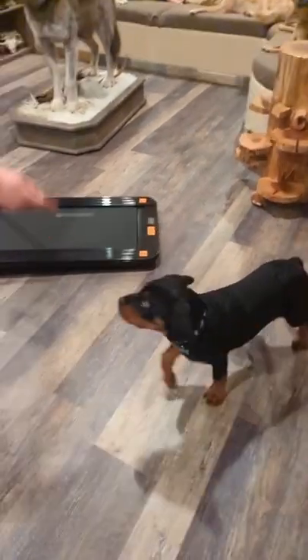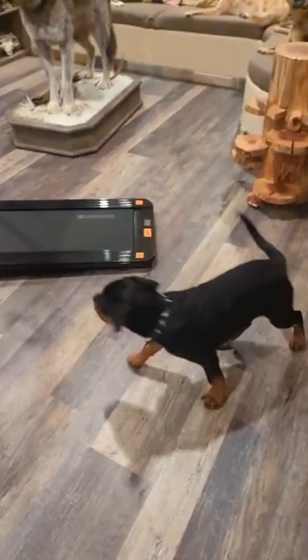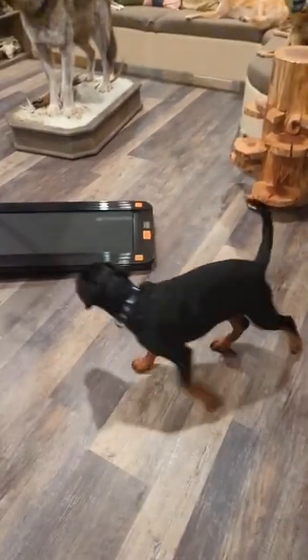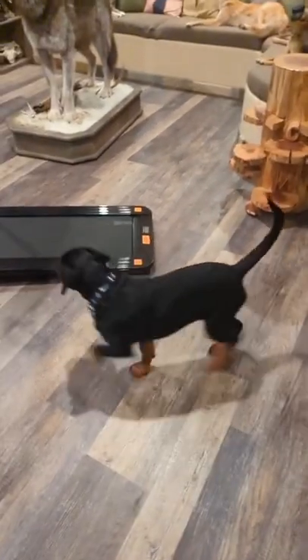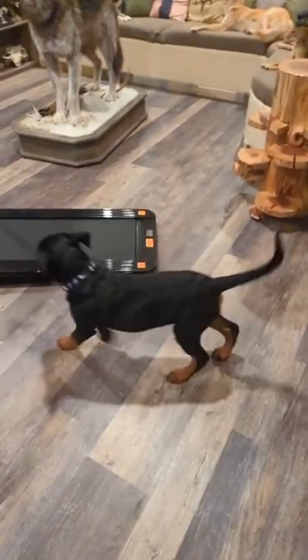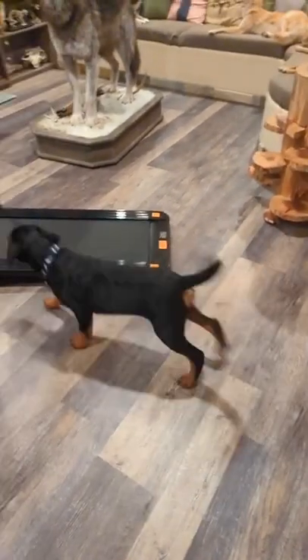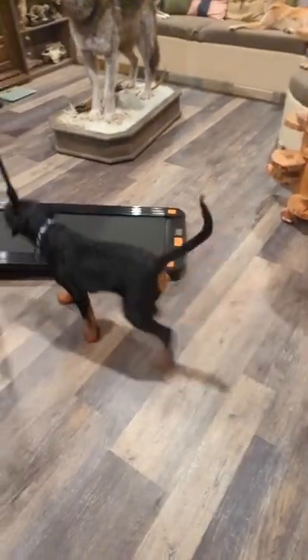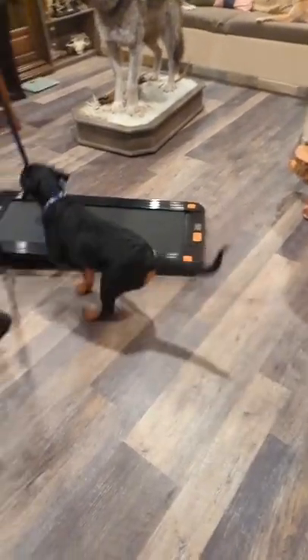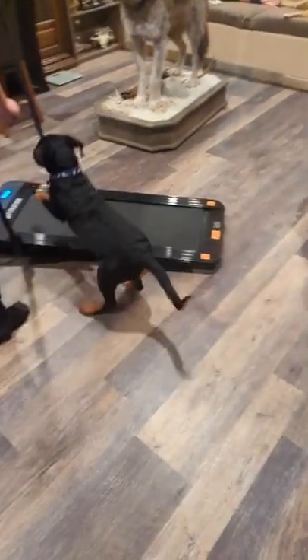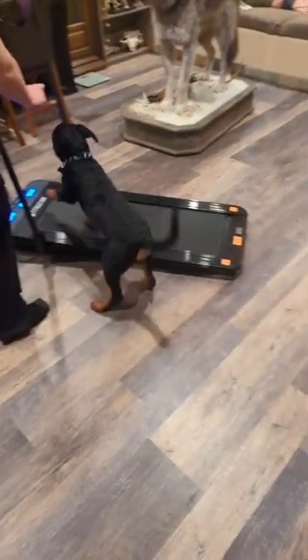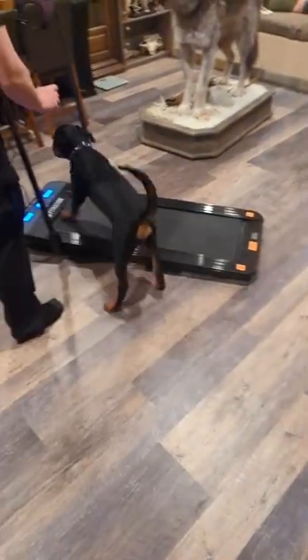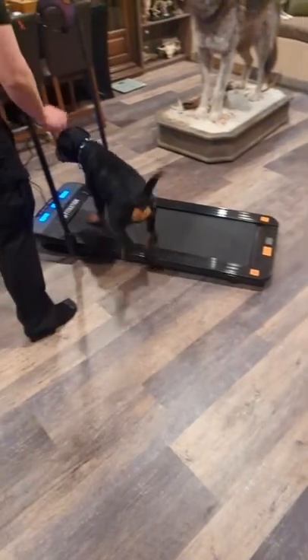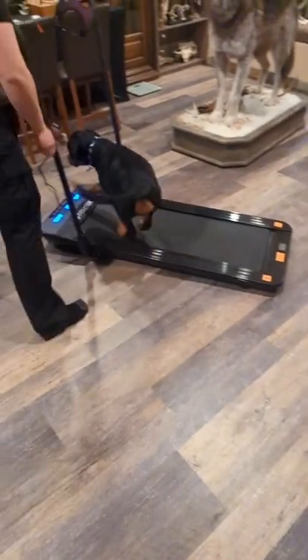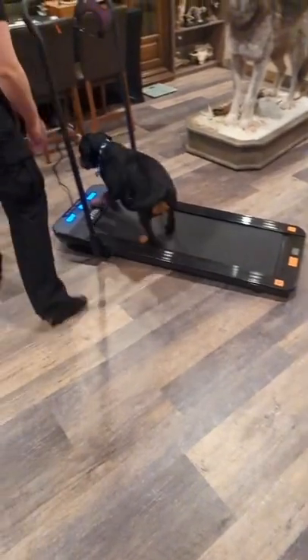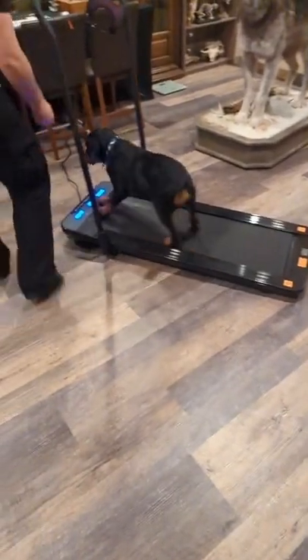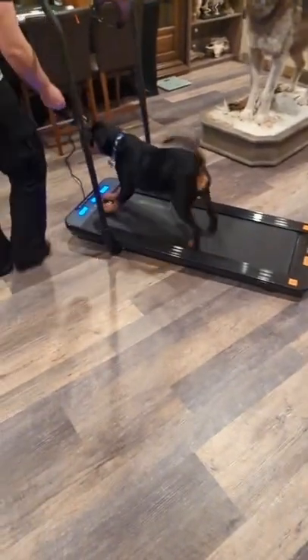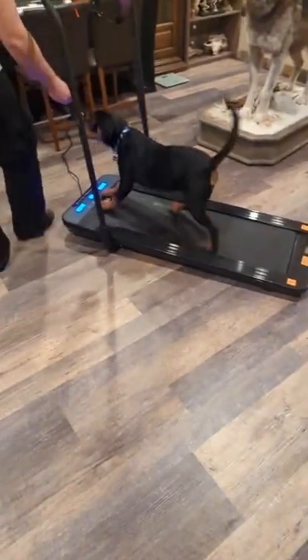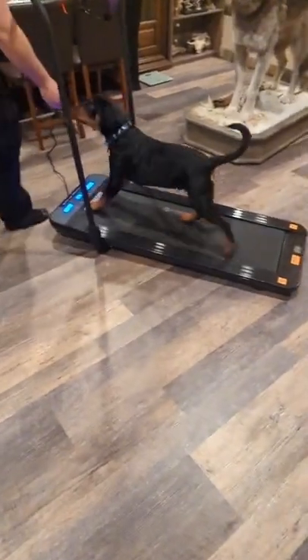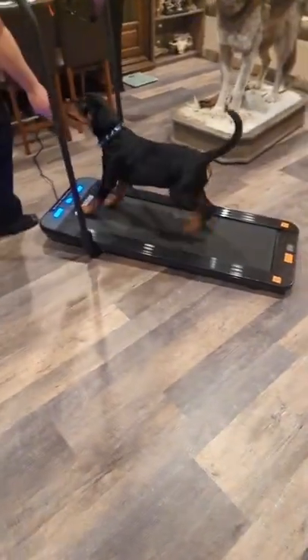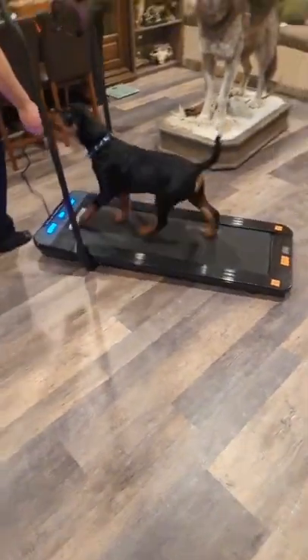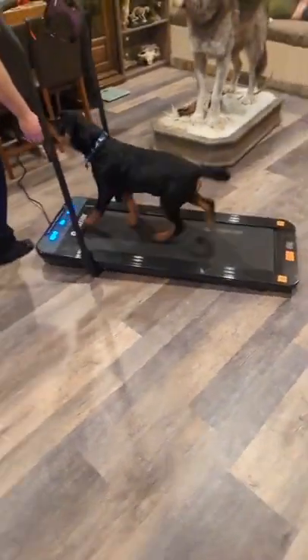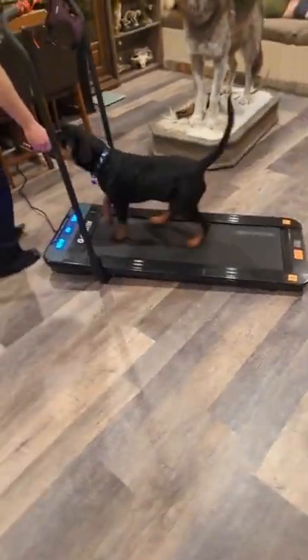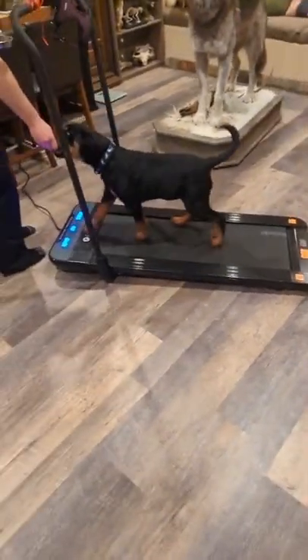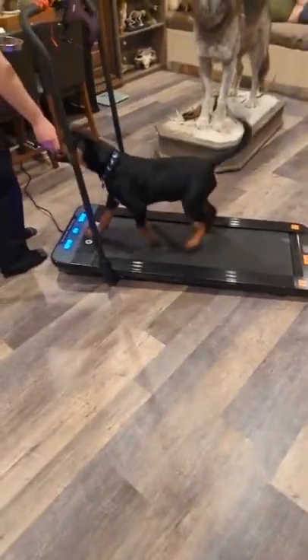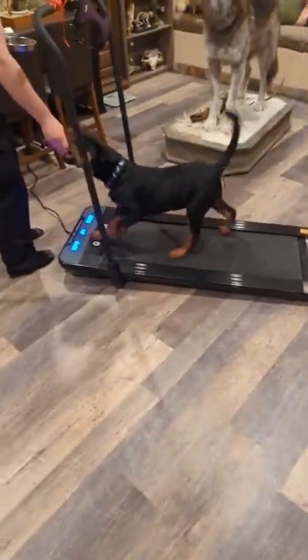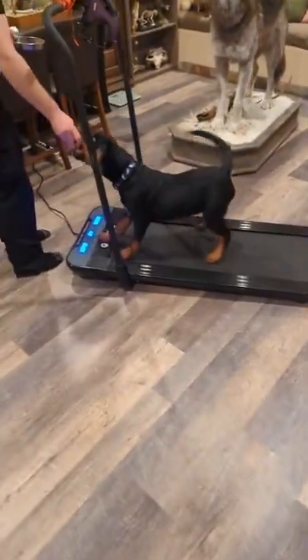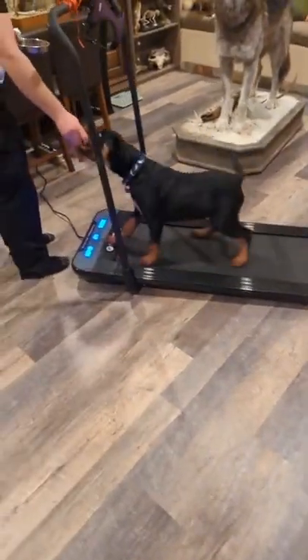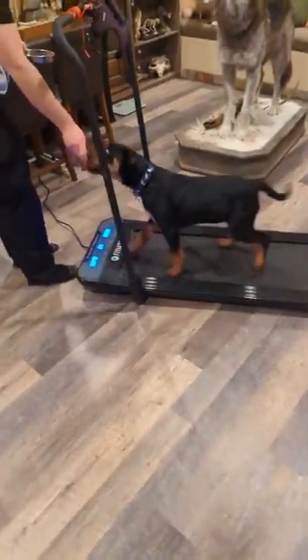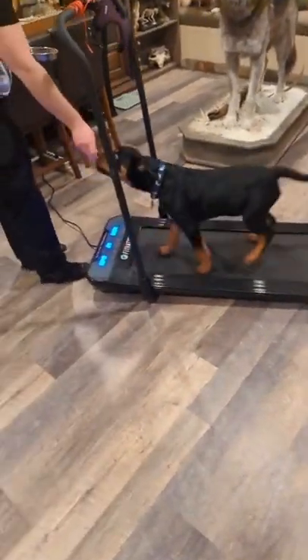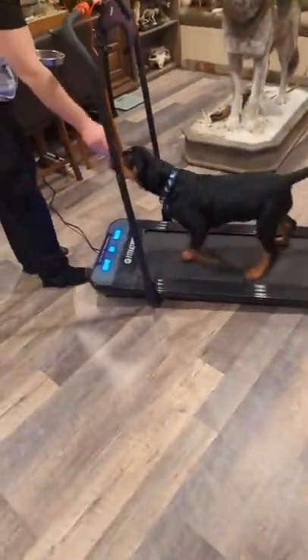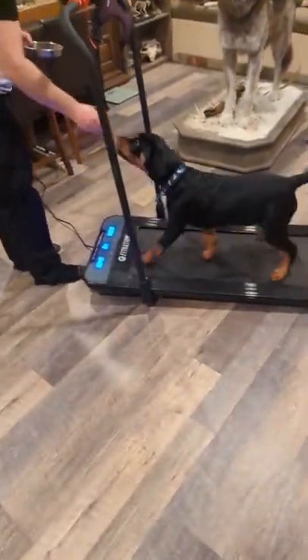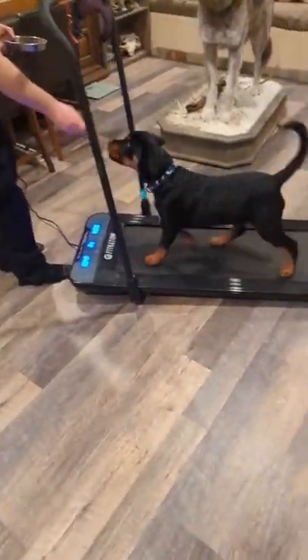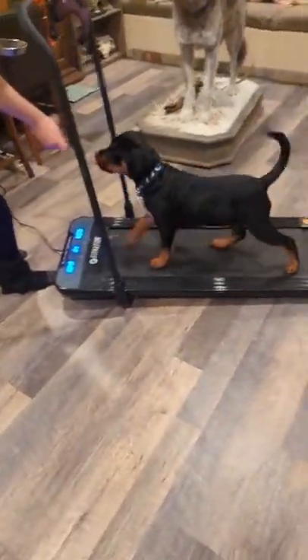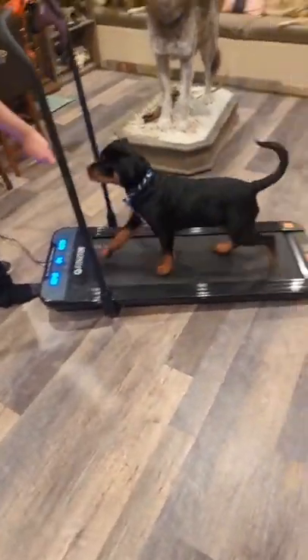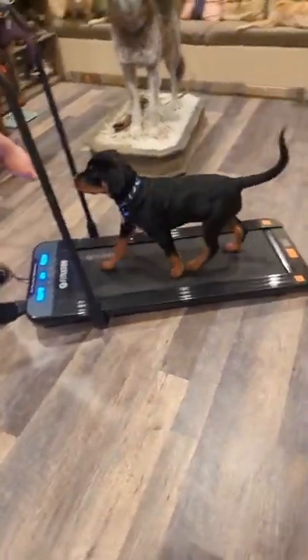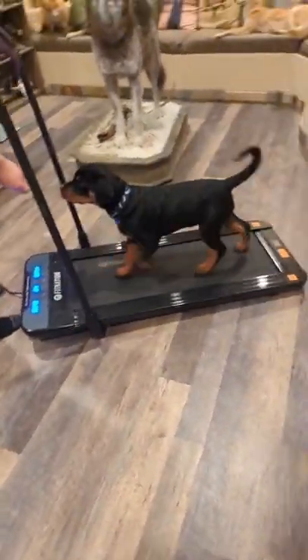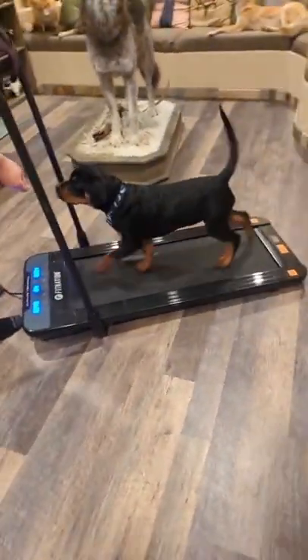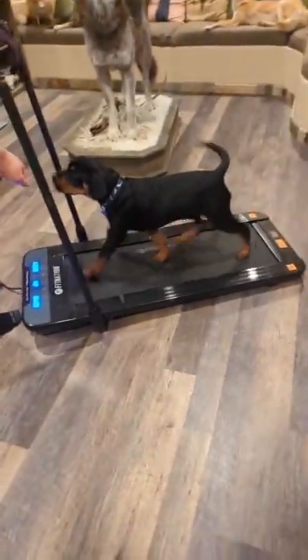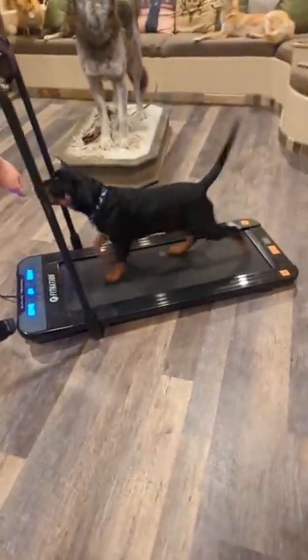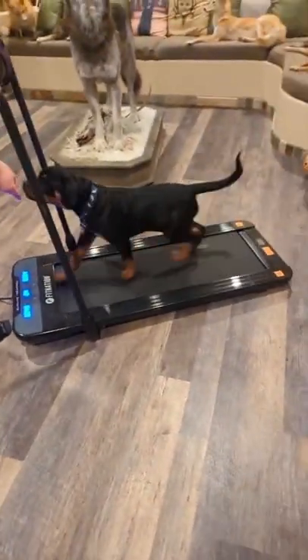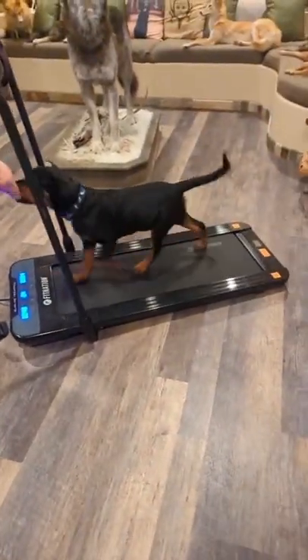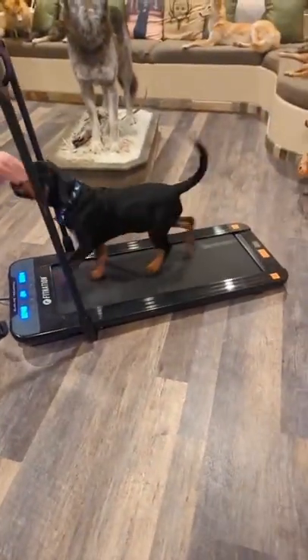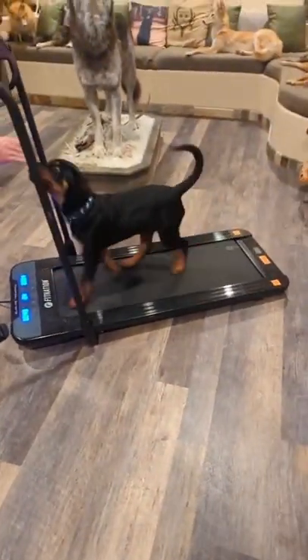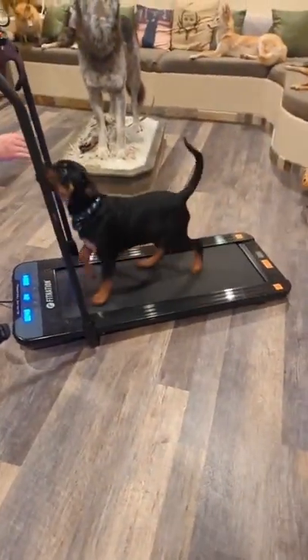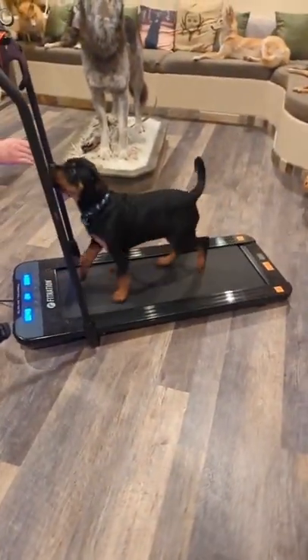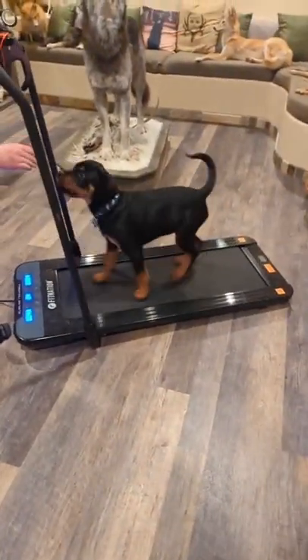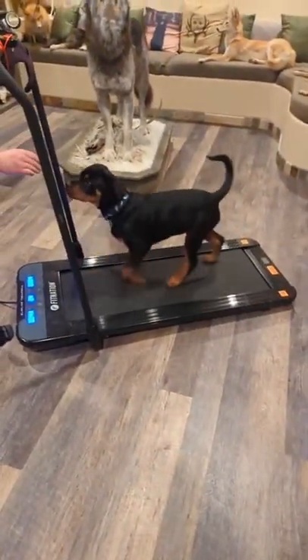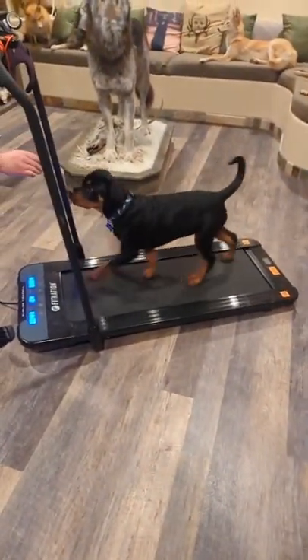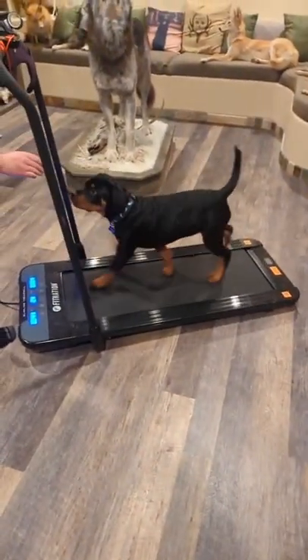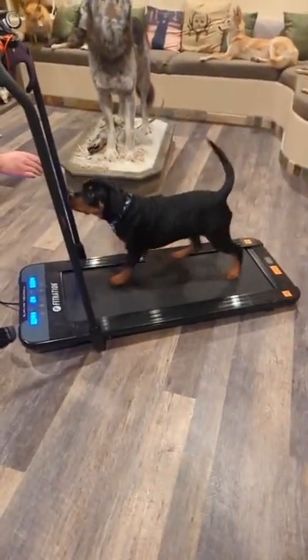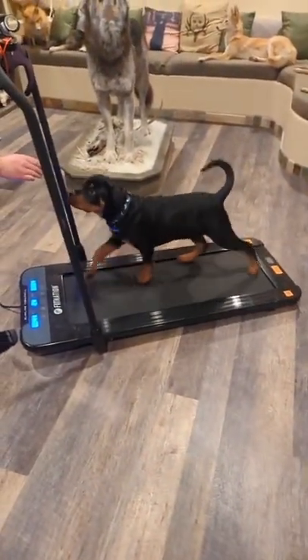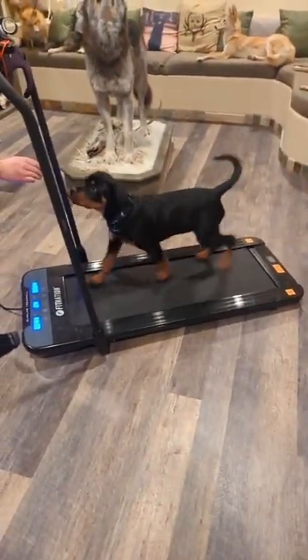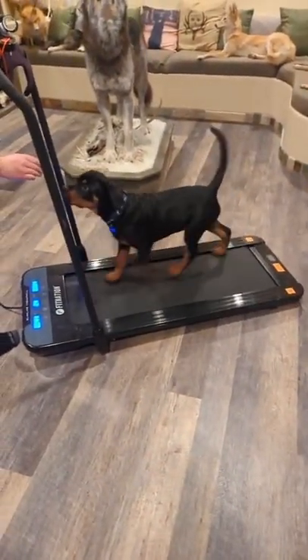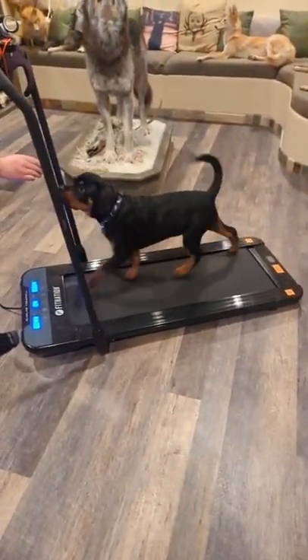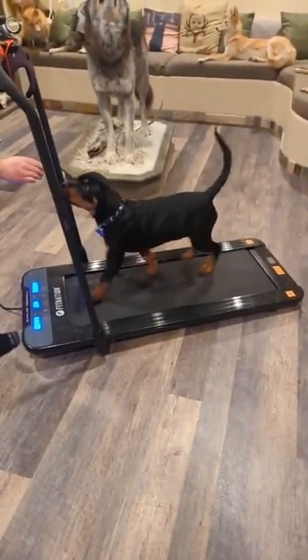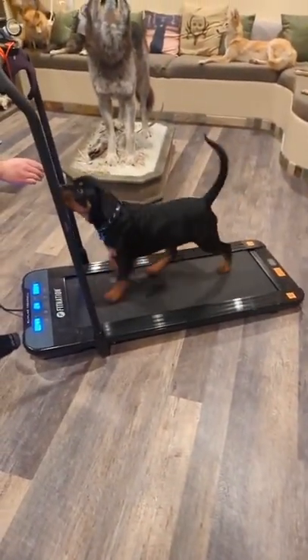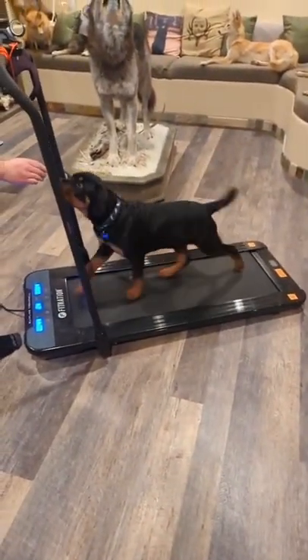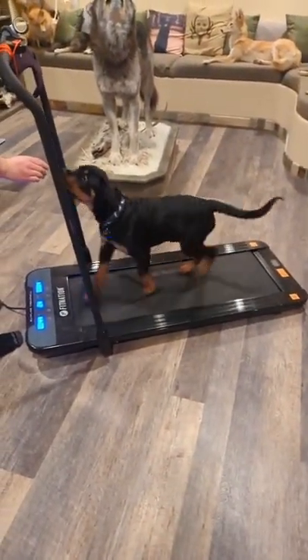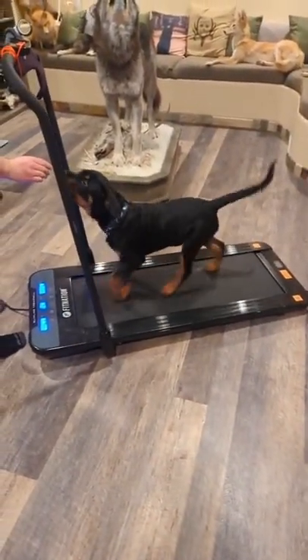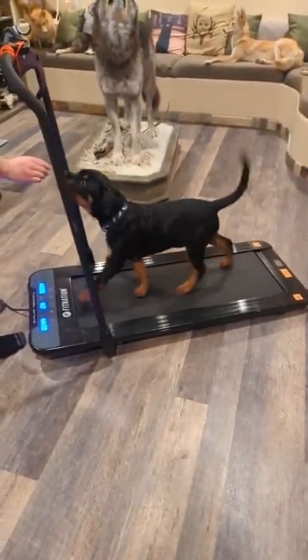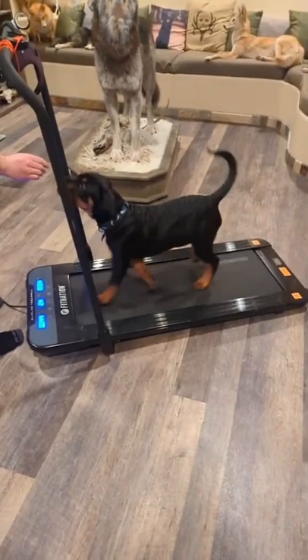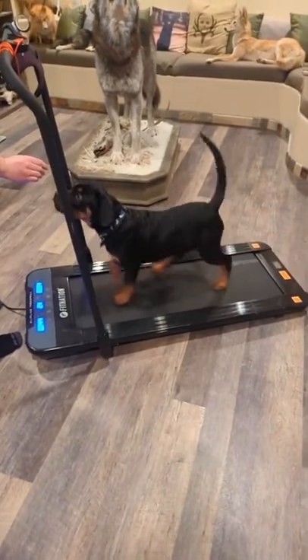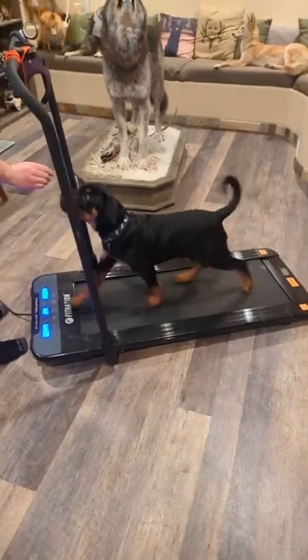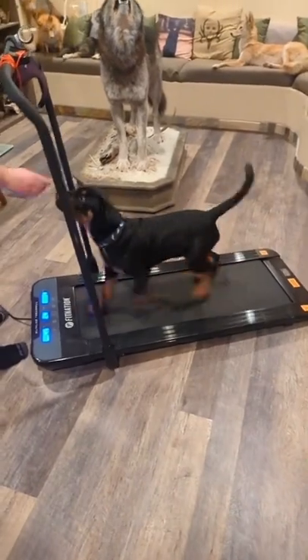Tread. So my husband just told him tread. I think he hit the power button — nope, he hit some button.